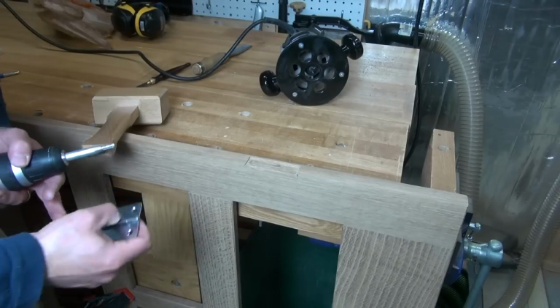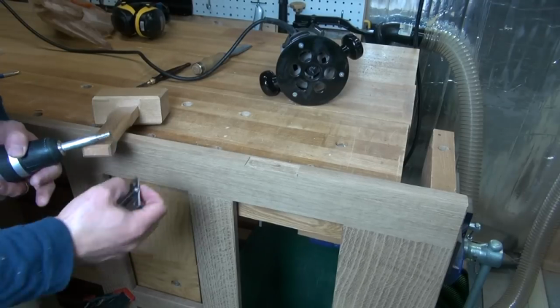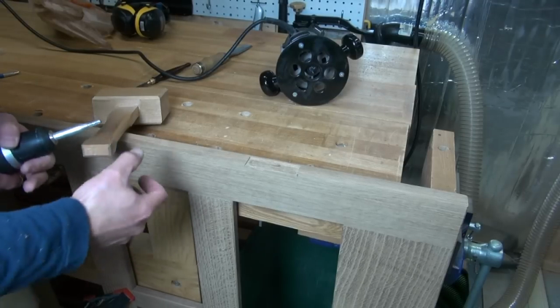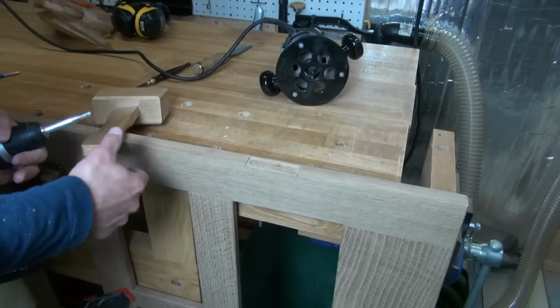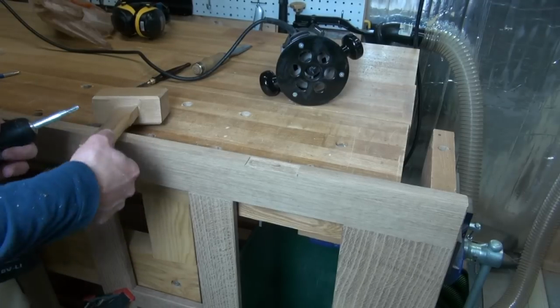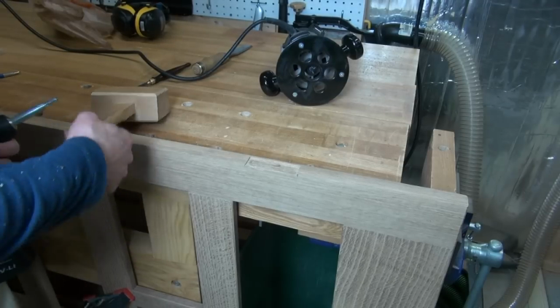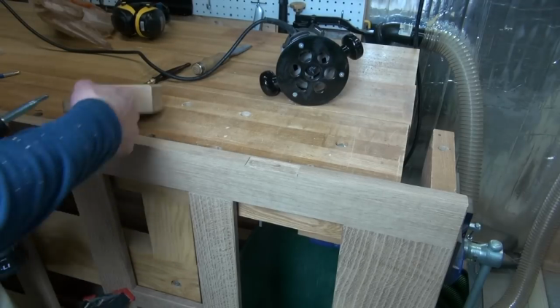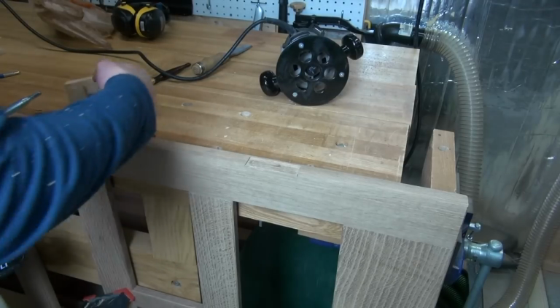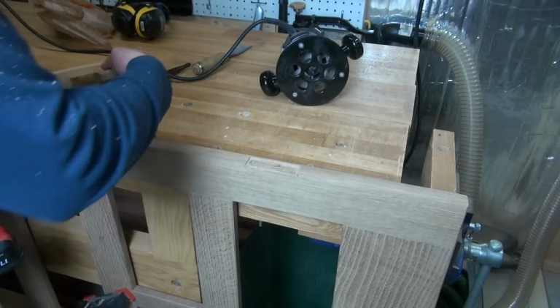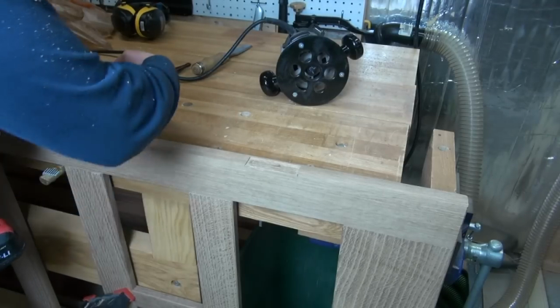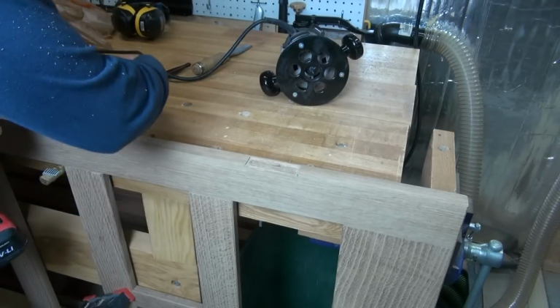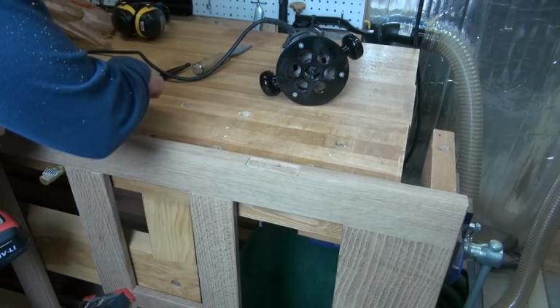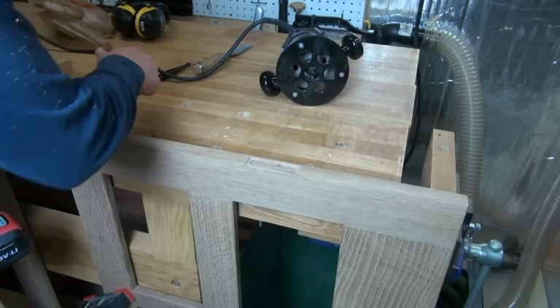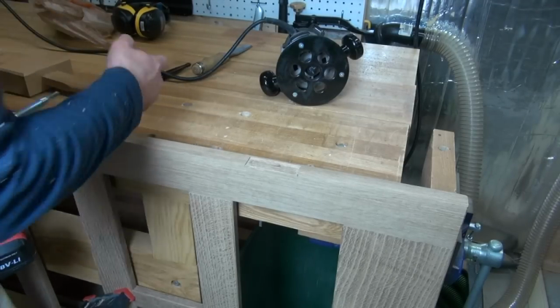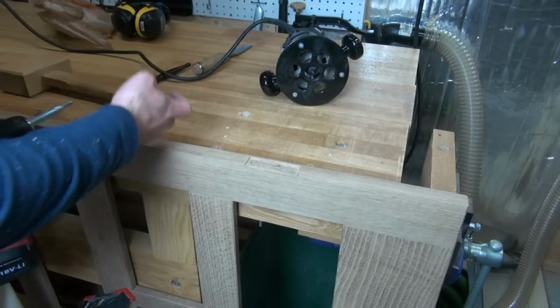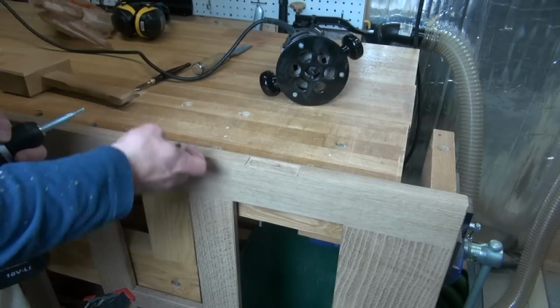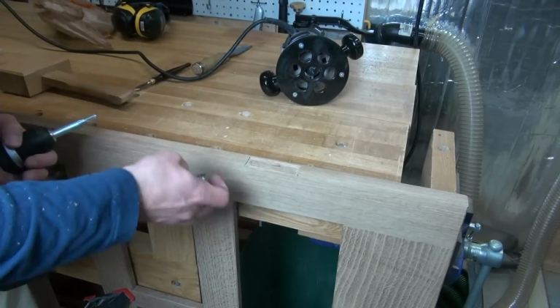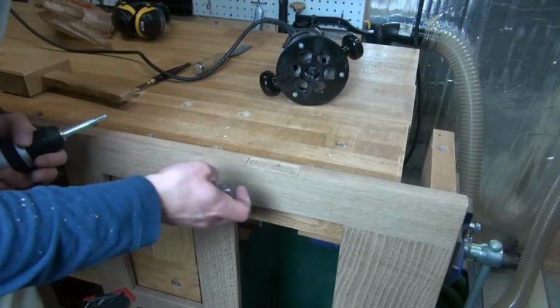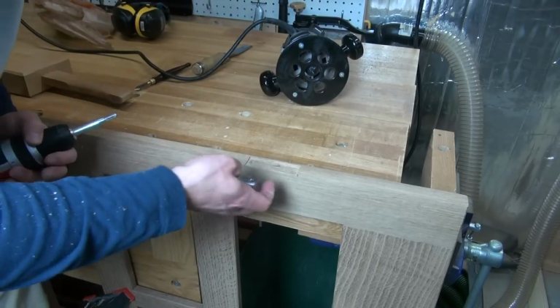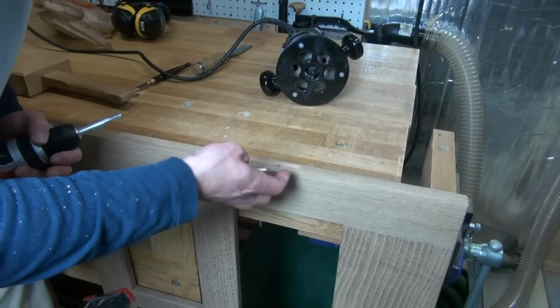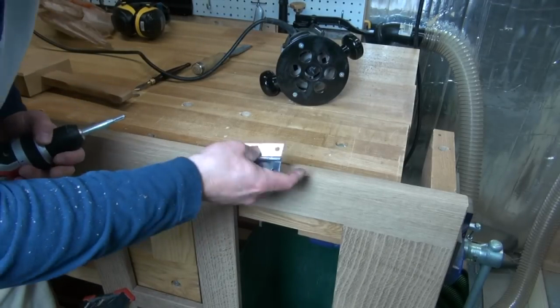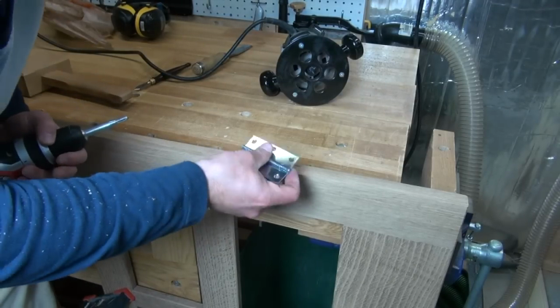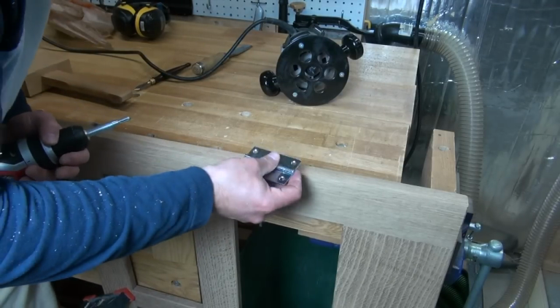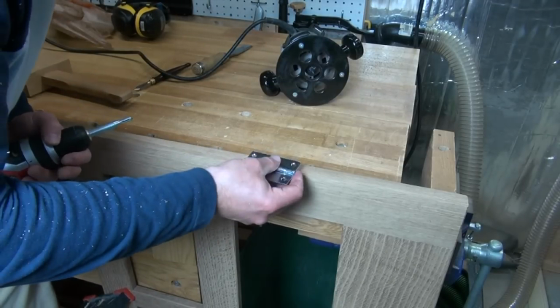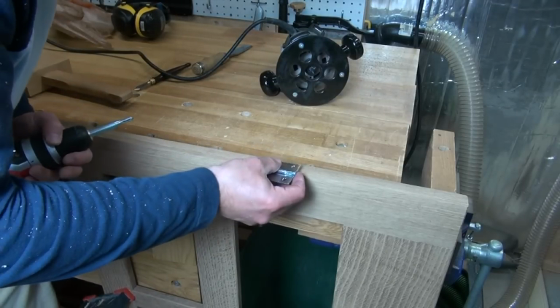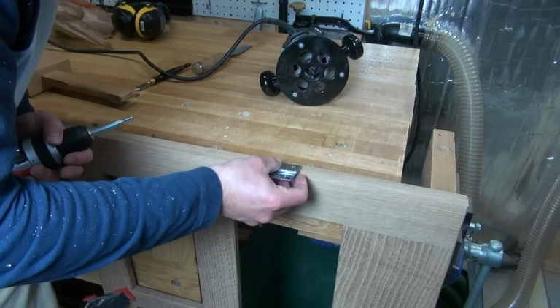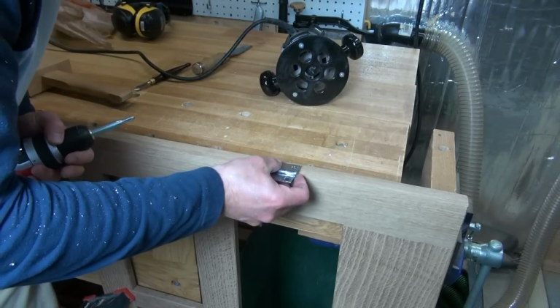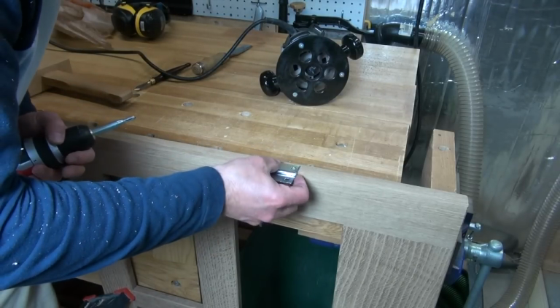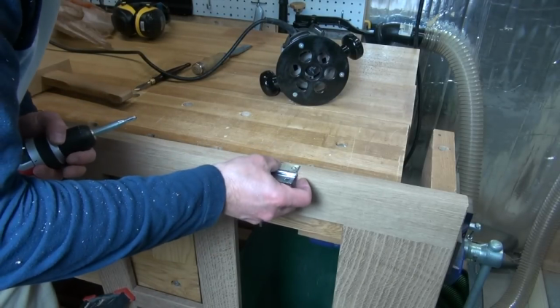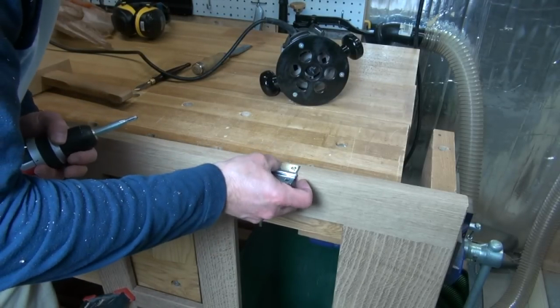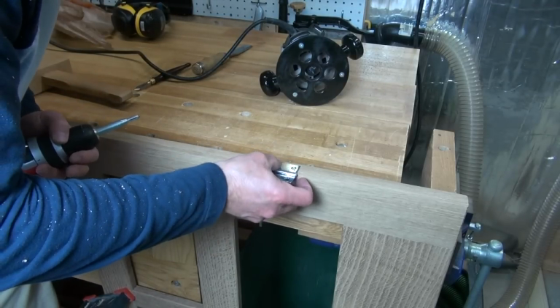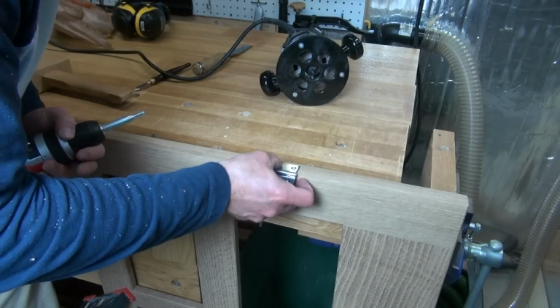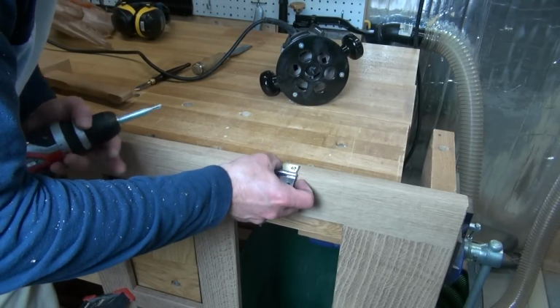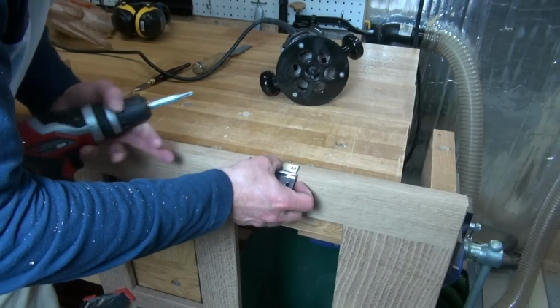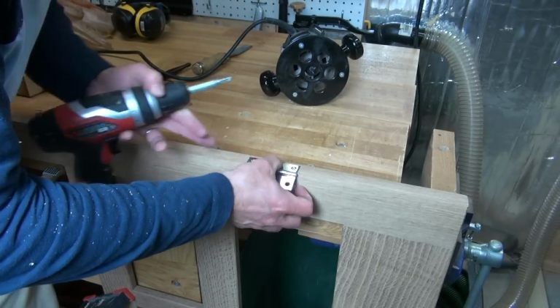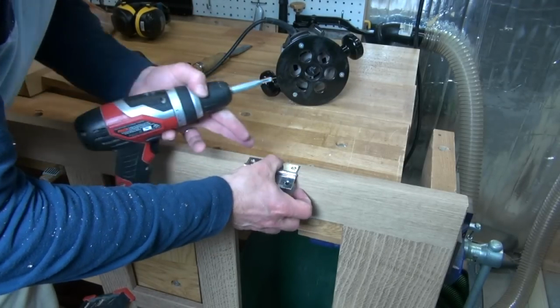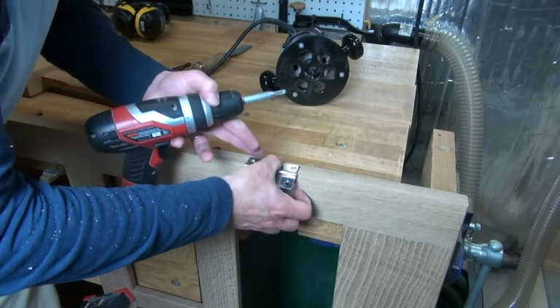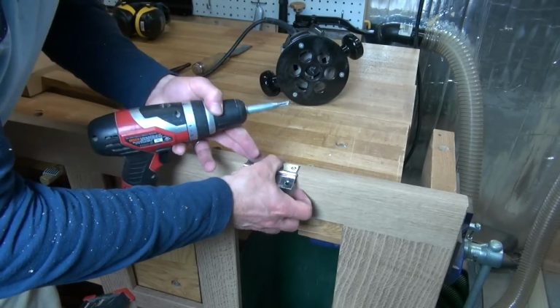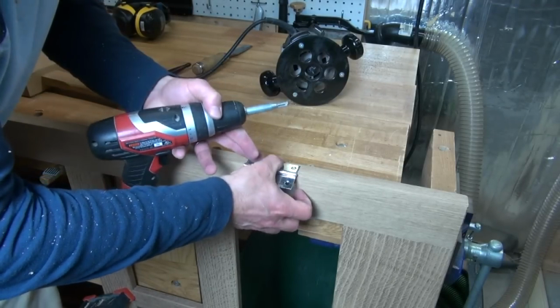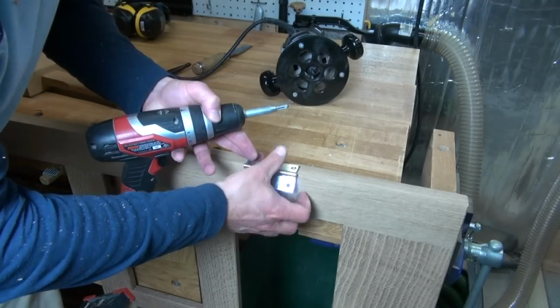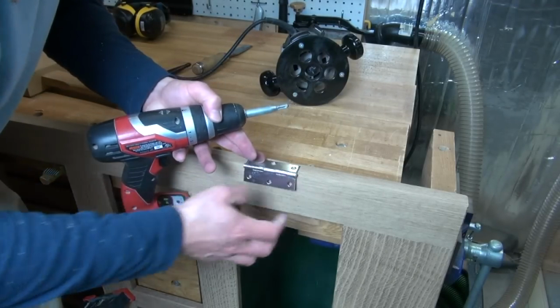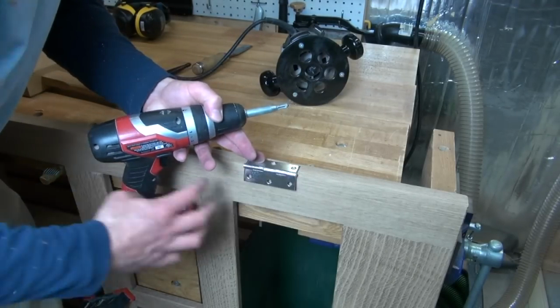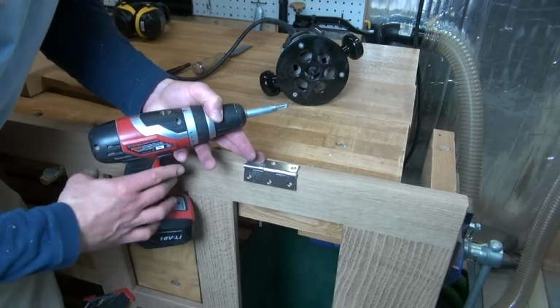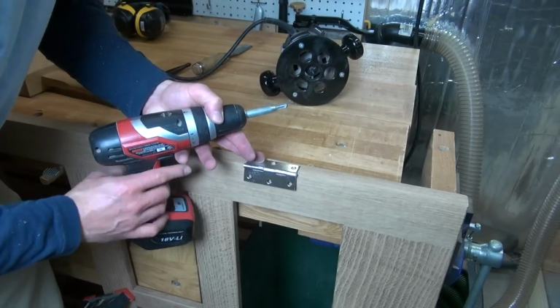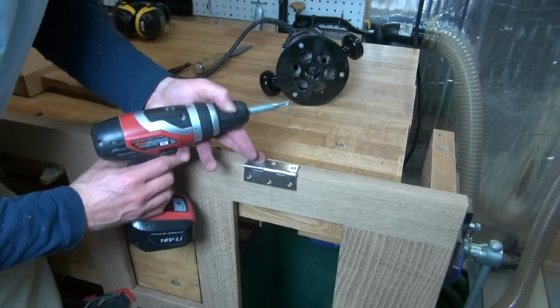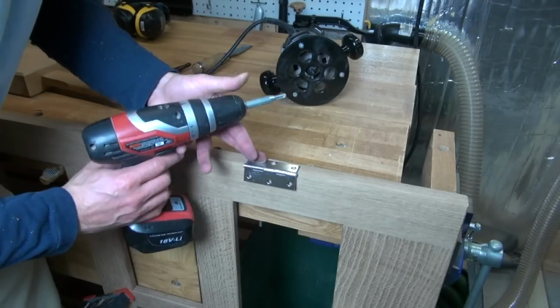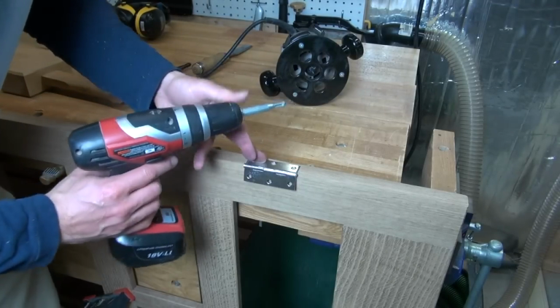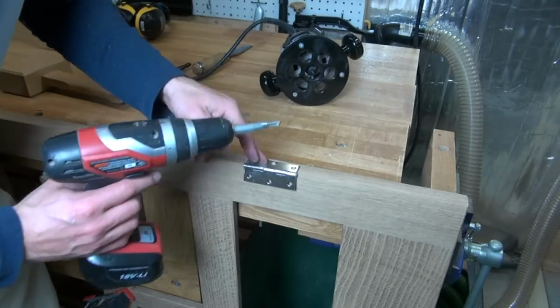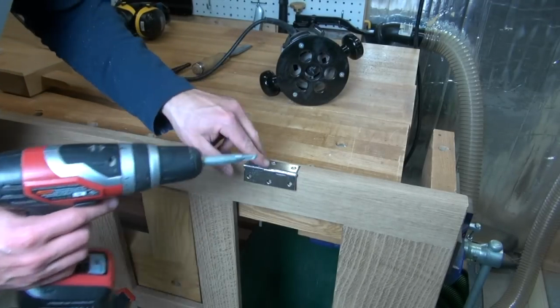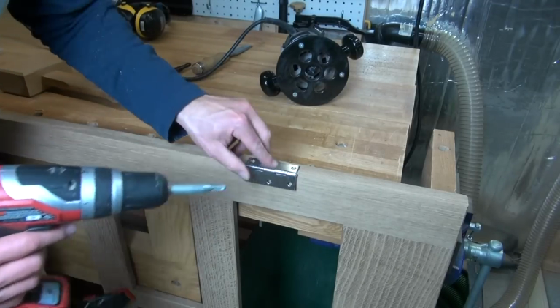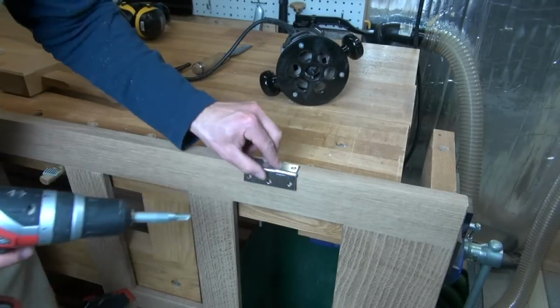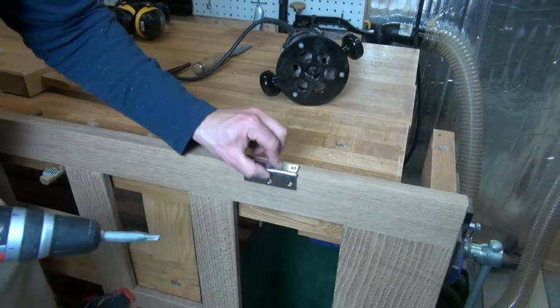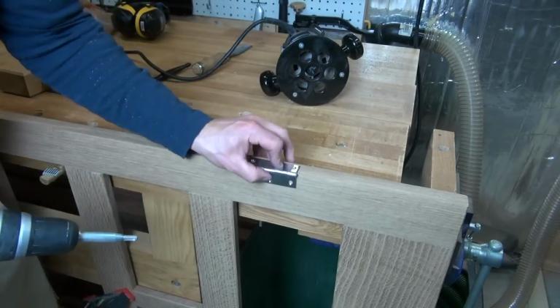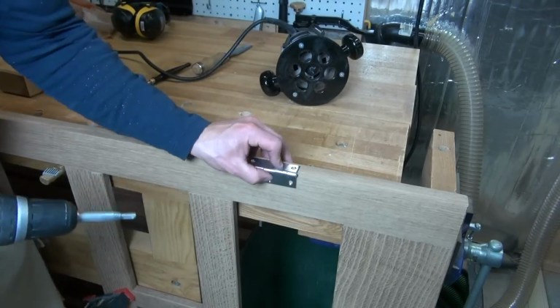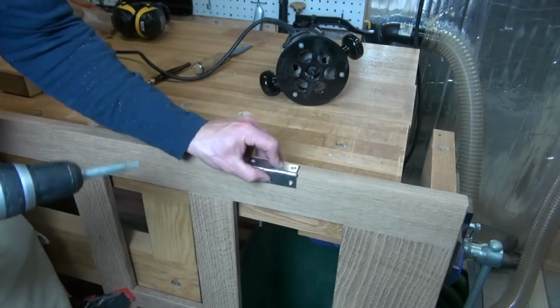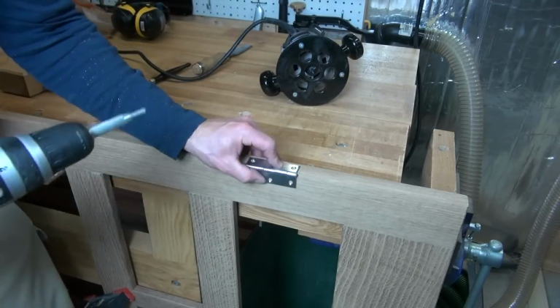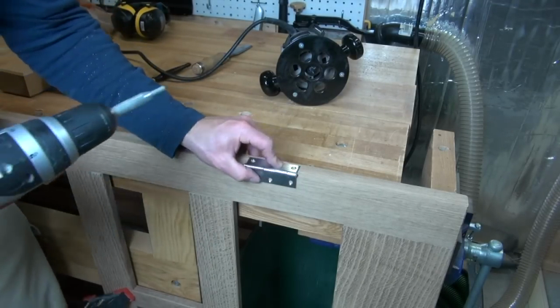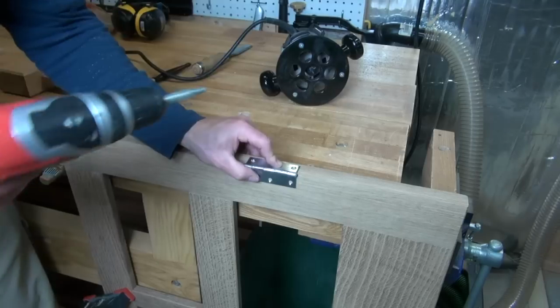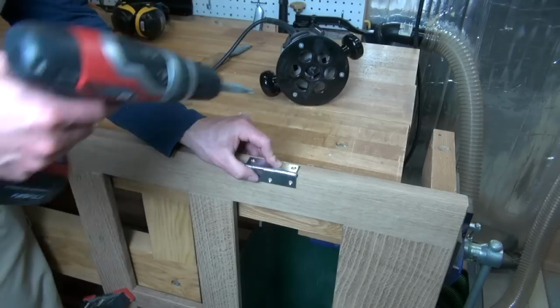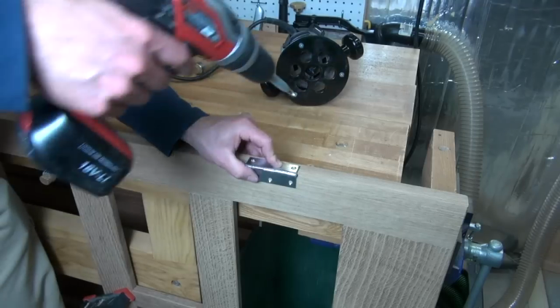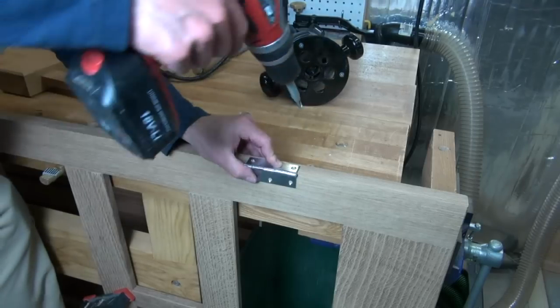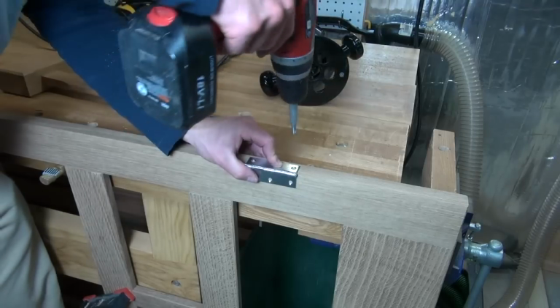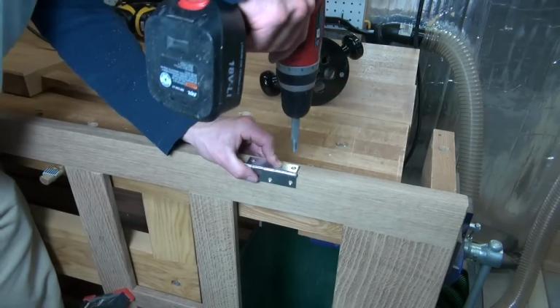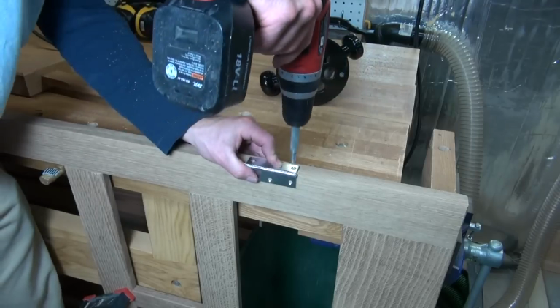Now I've got all the waste chopped out — all that's left to do is drill my pilot holes.